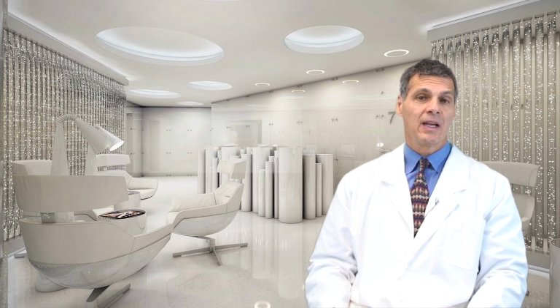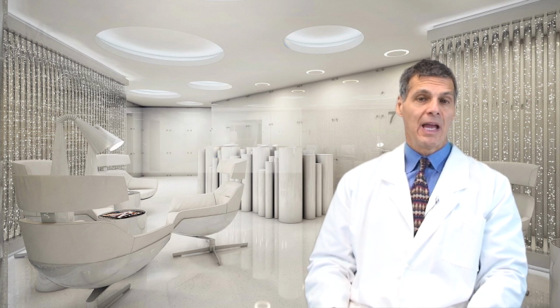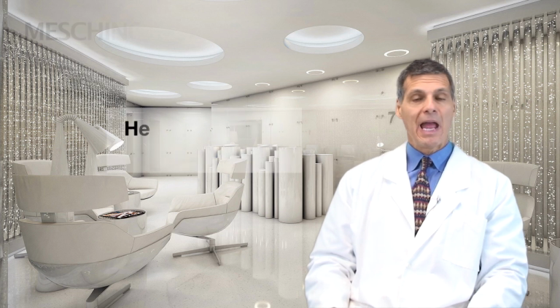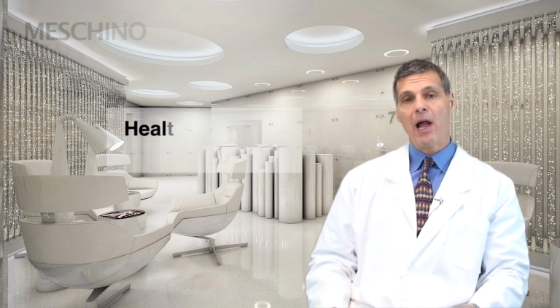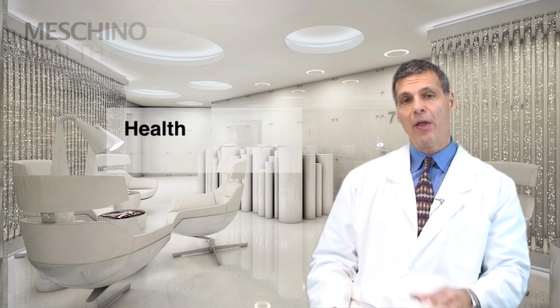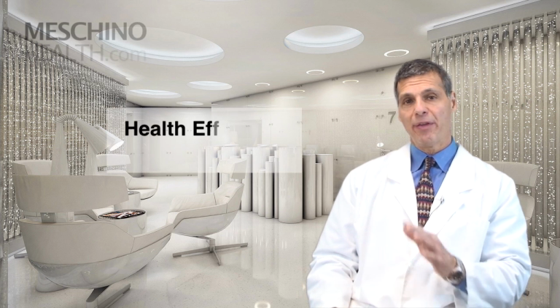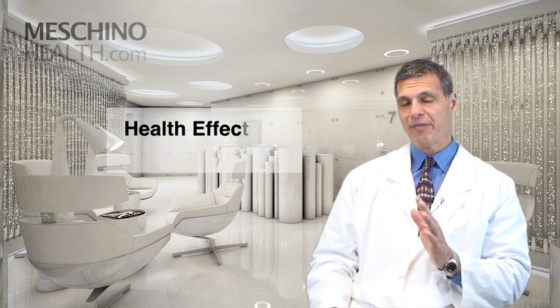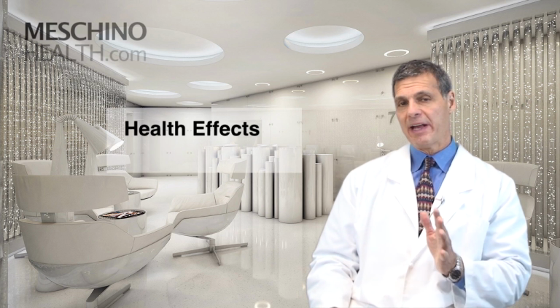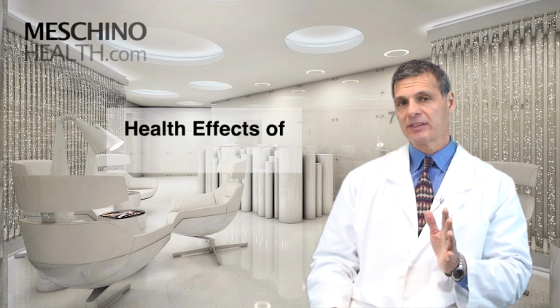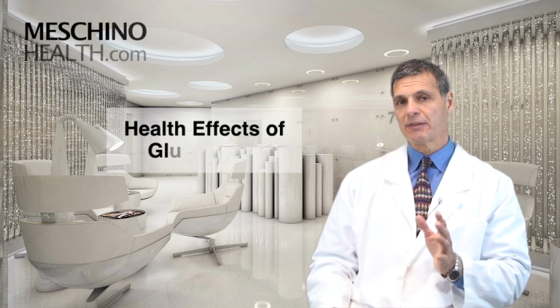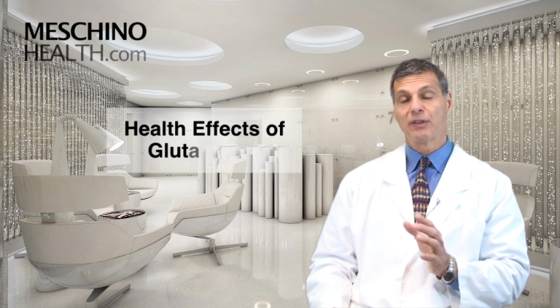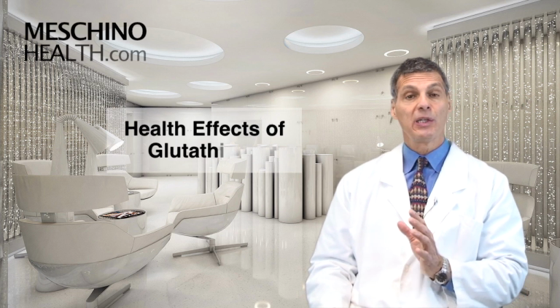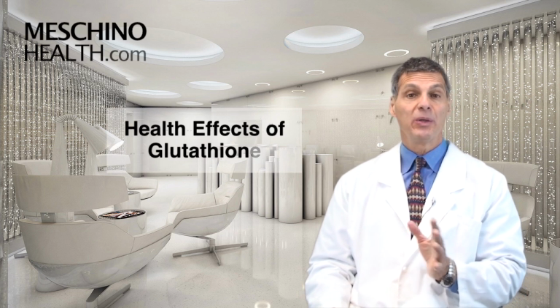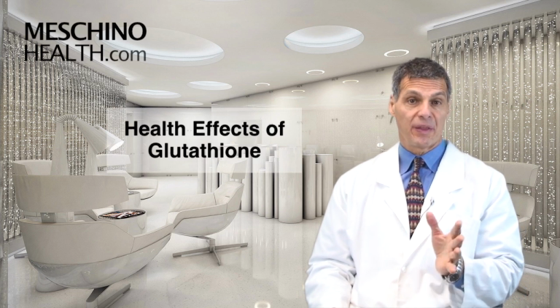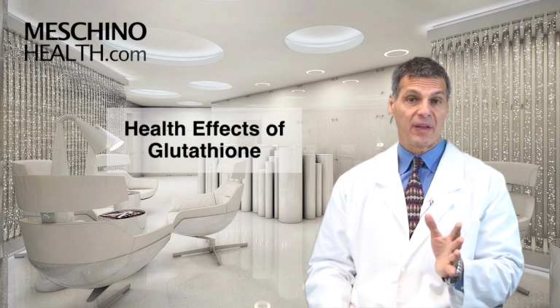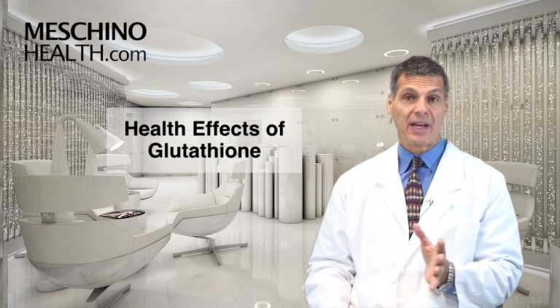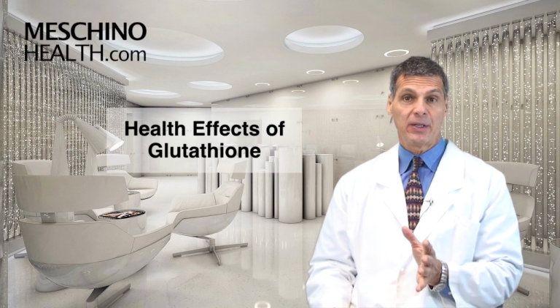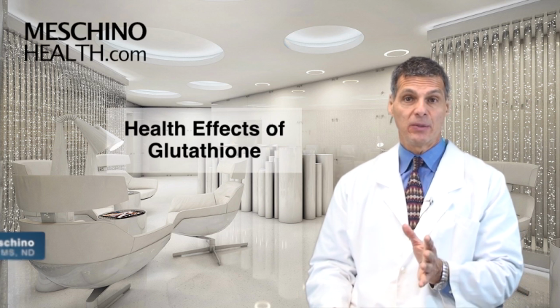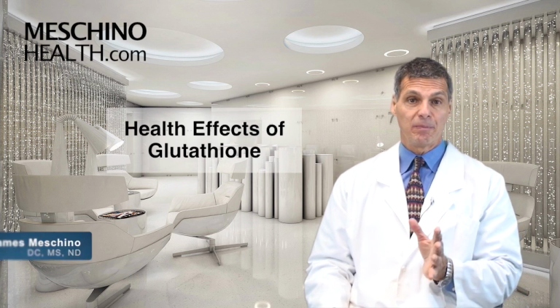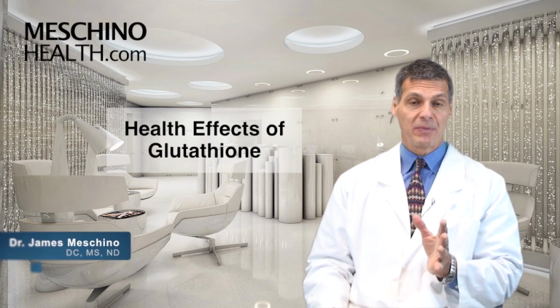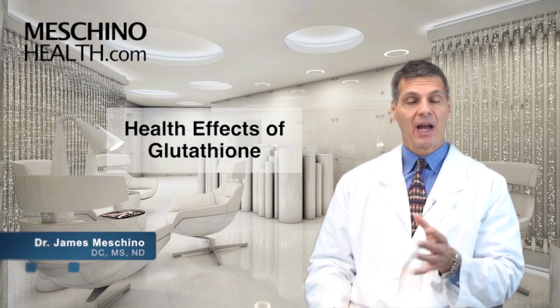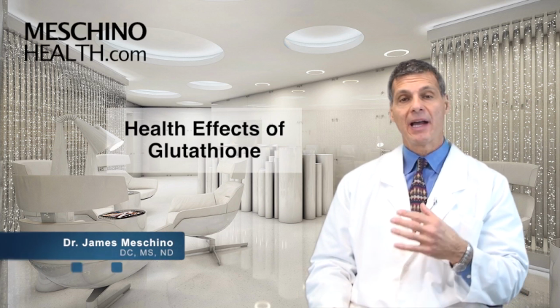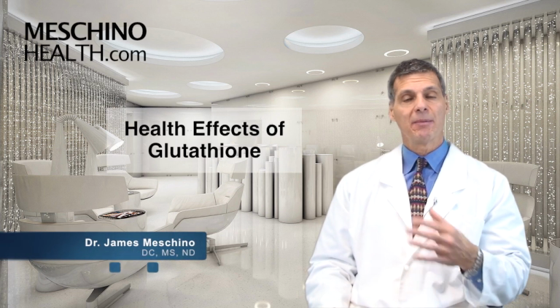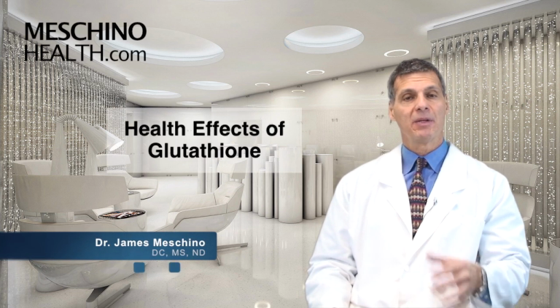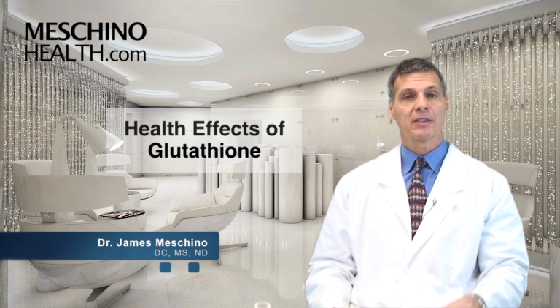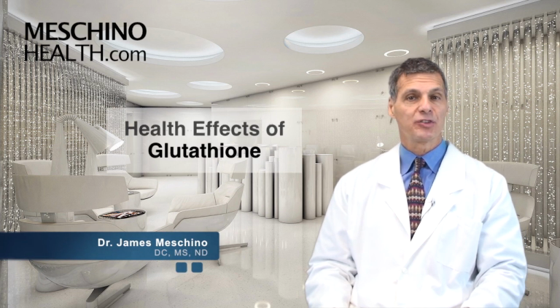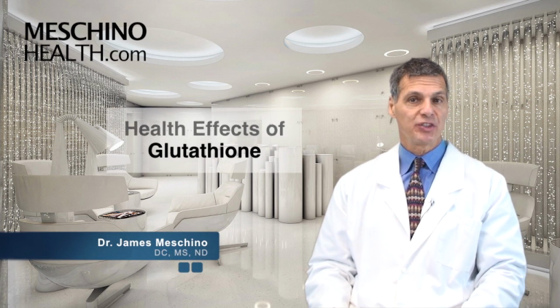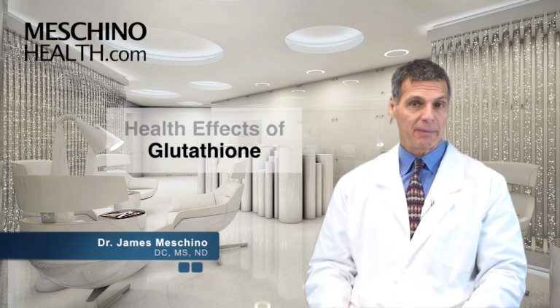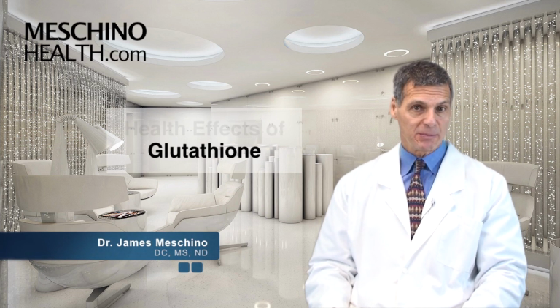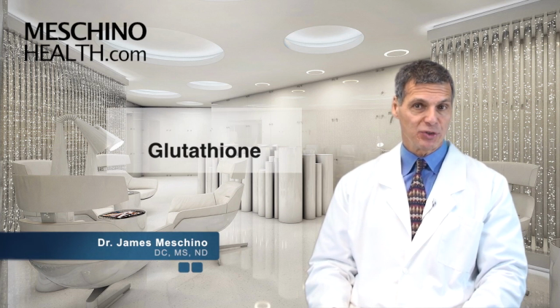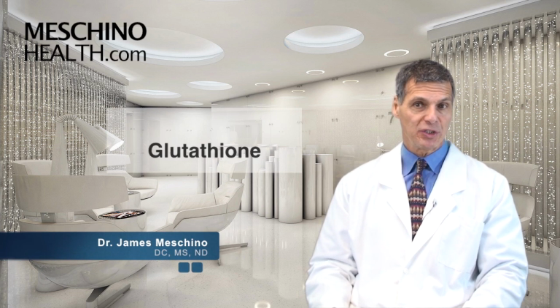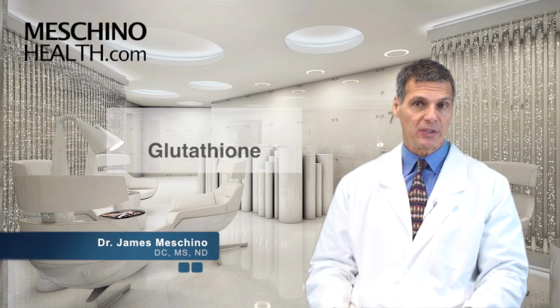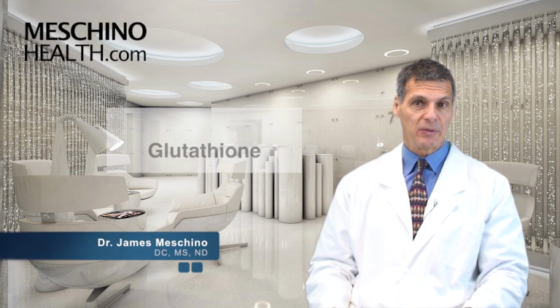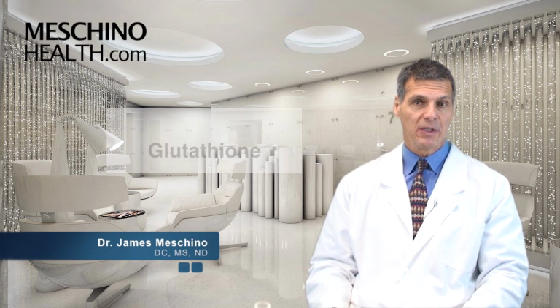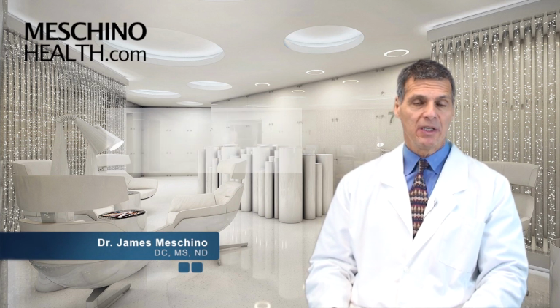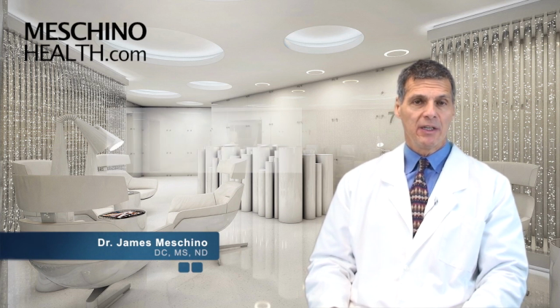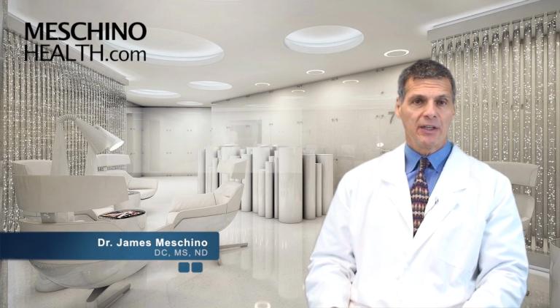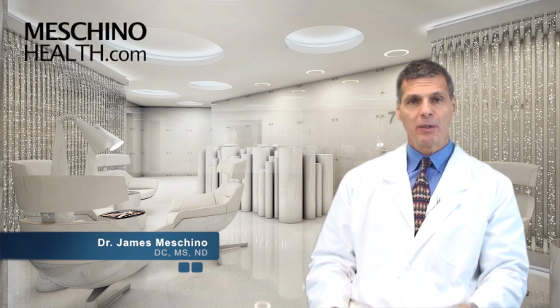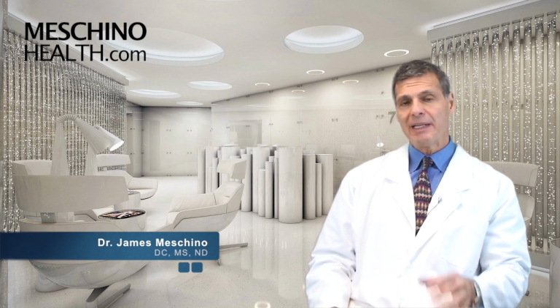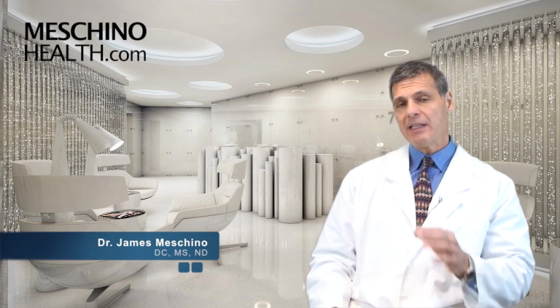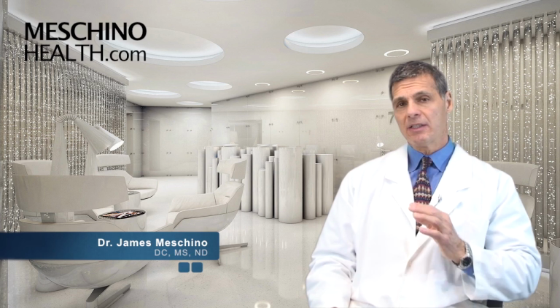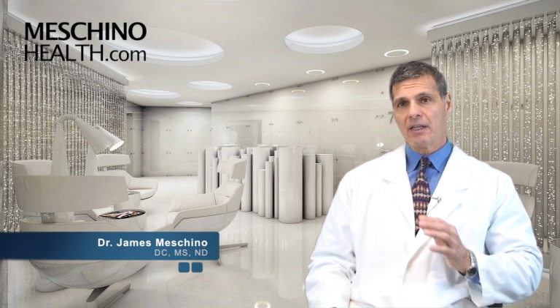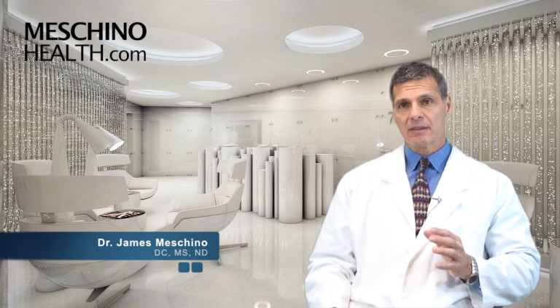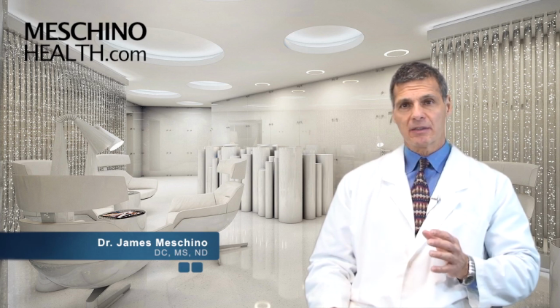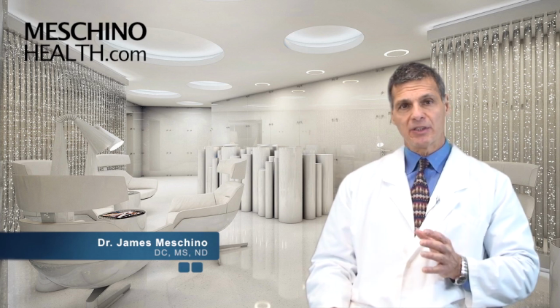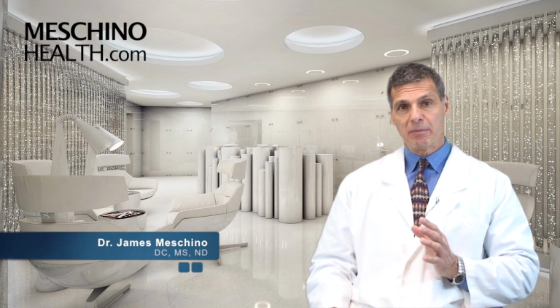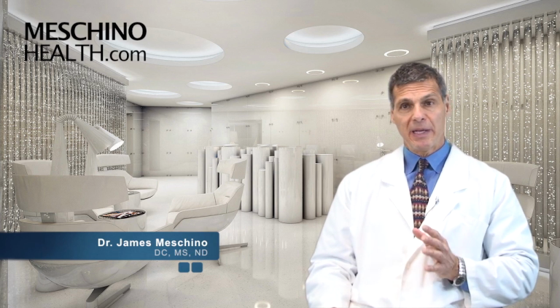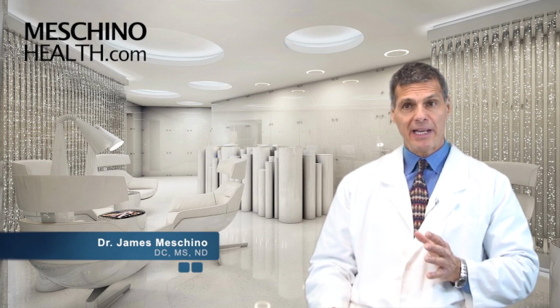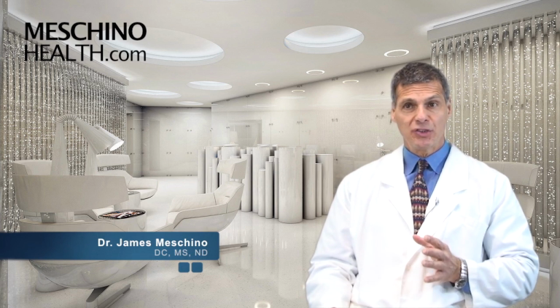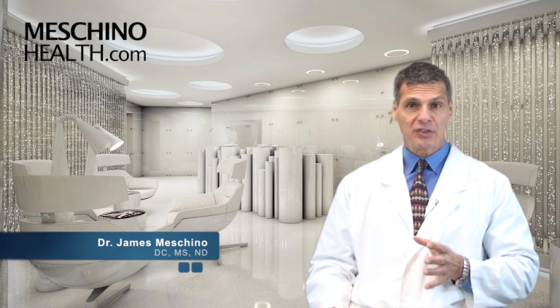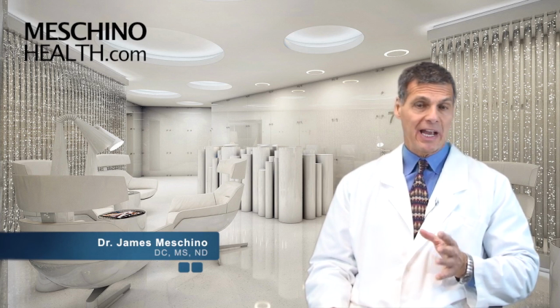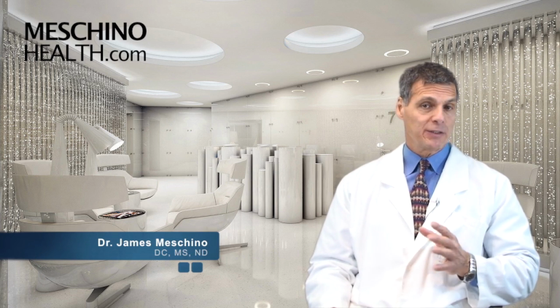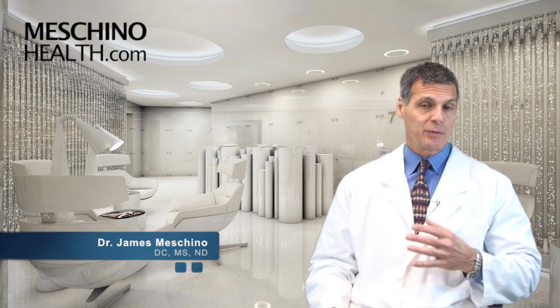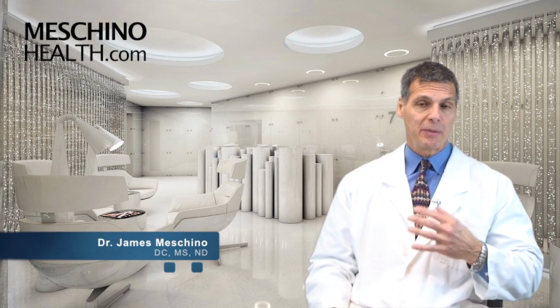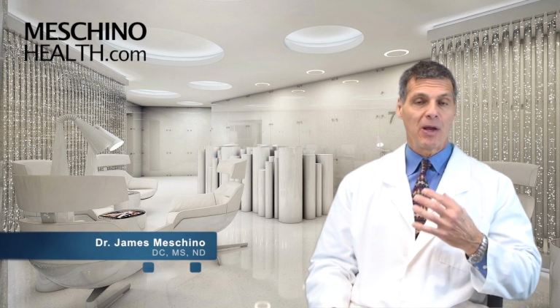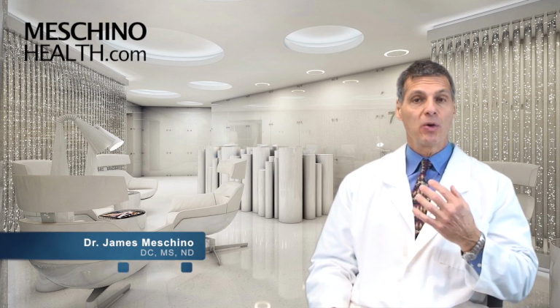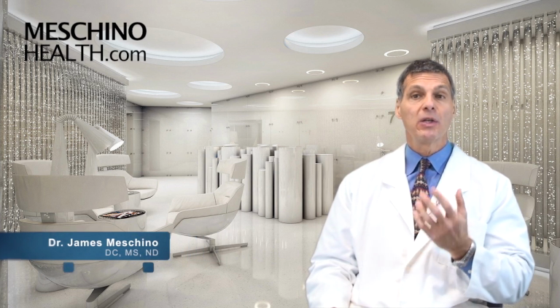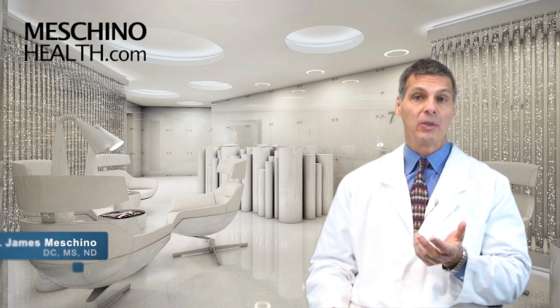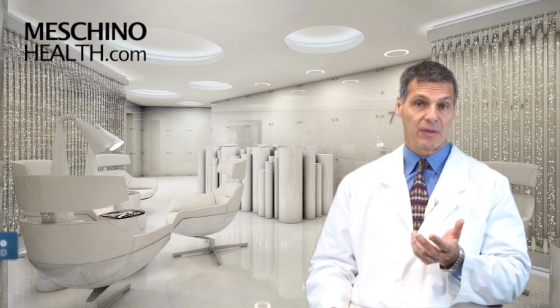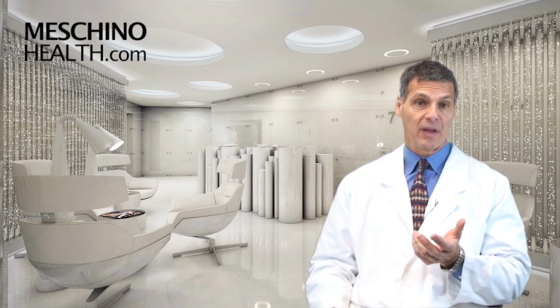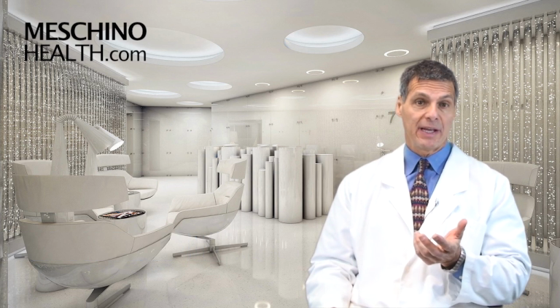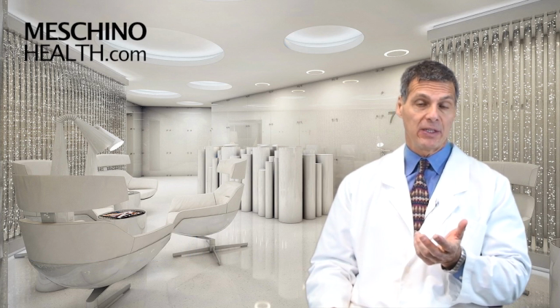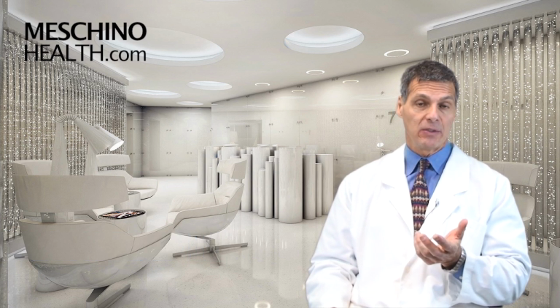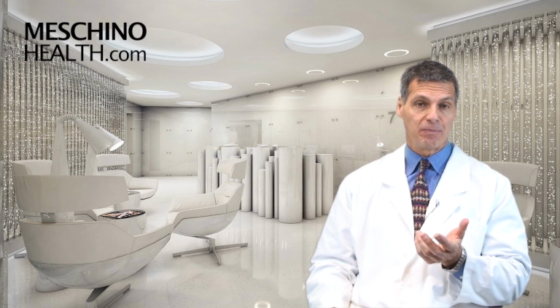Health Effects of Glutathione. Hi, I'm Dr. James Maschino. Many doctors and patients ask me about glutathione.